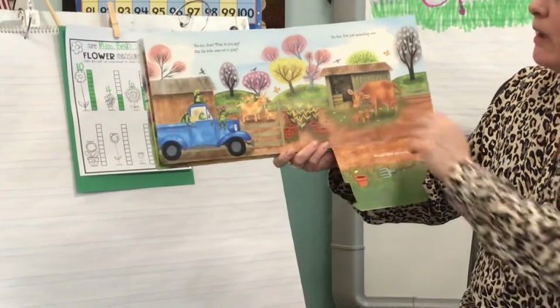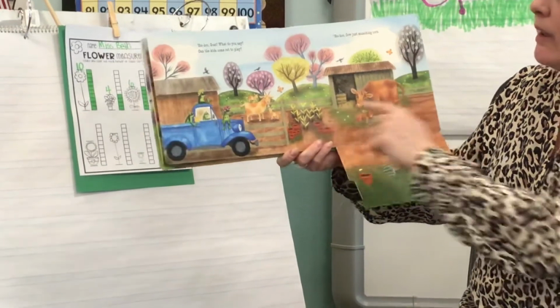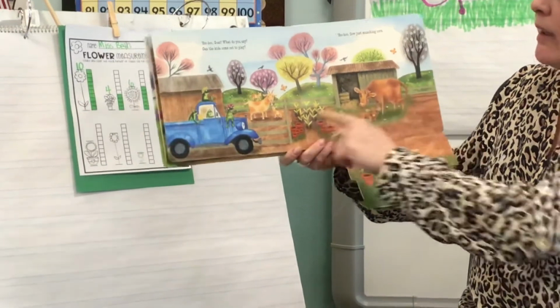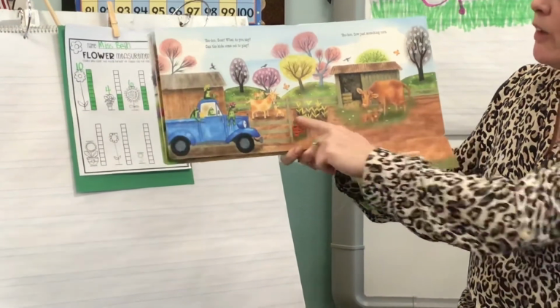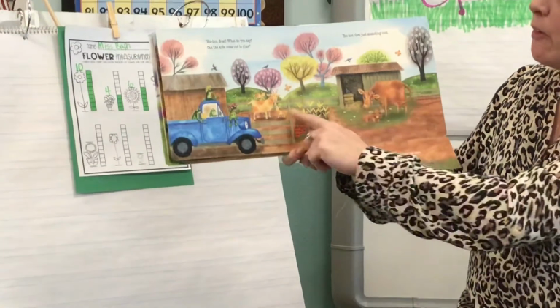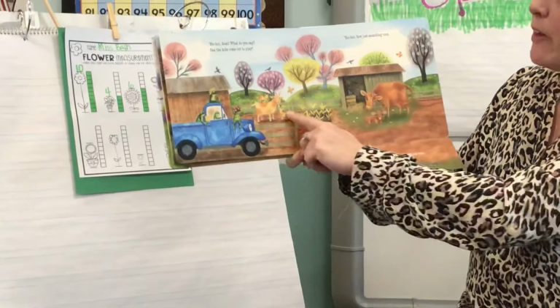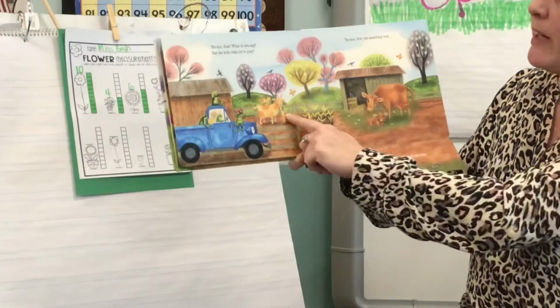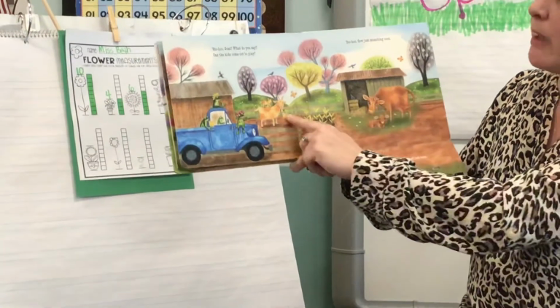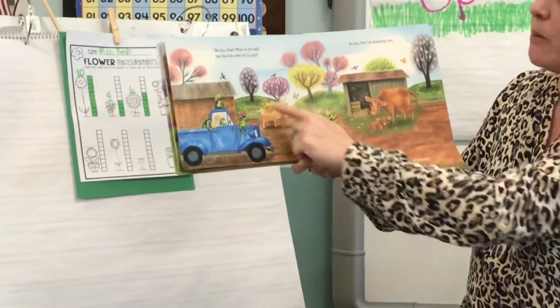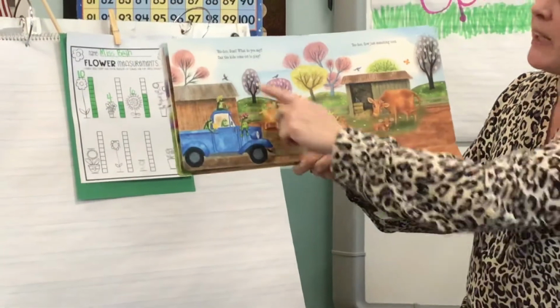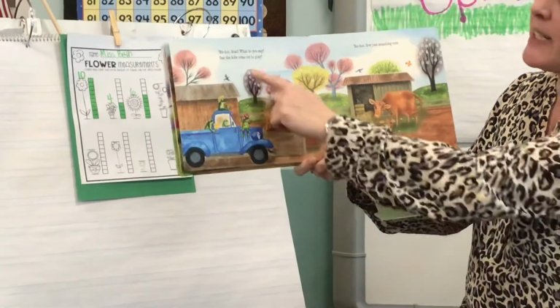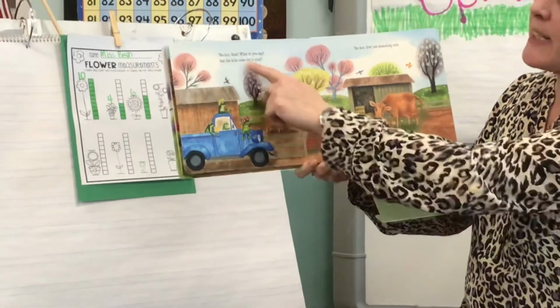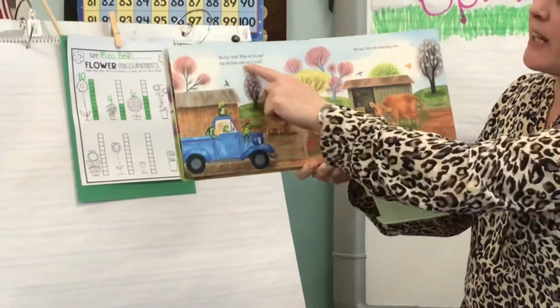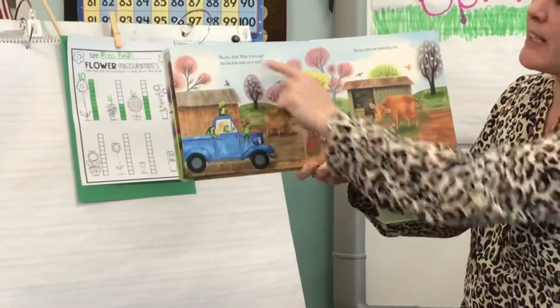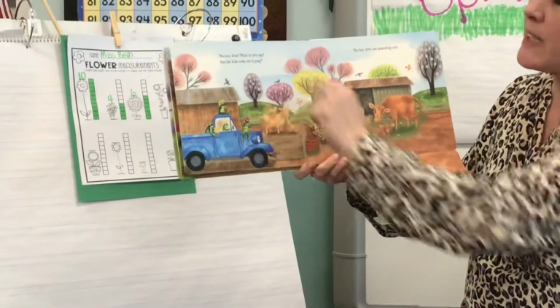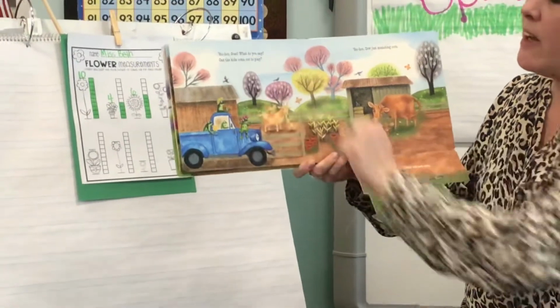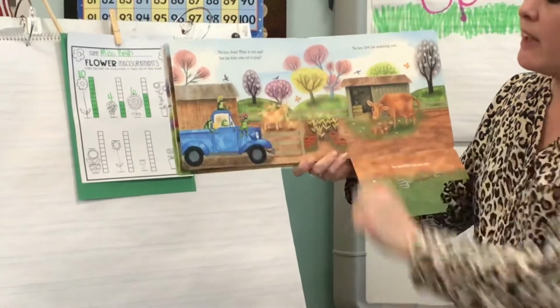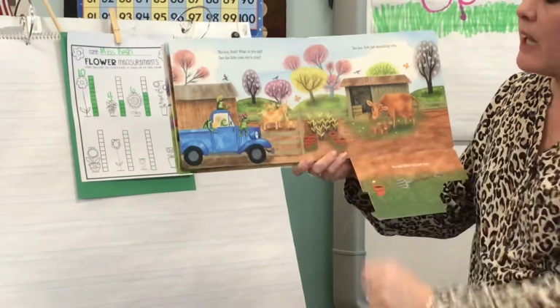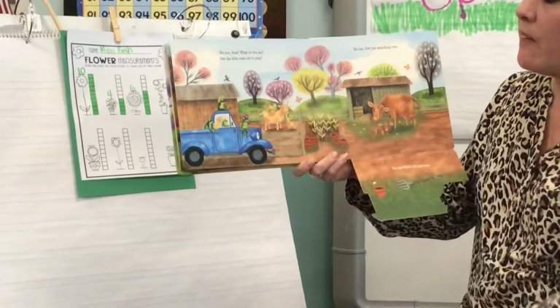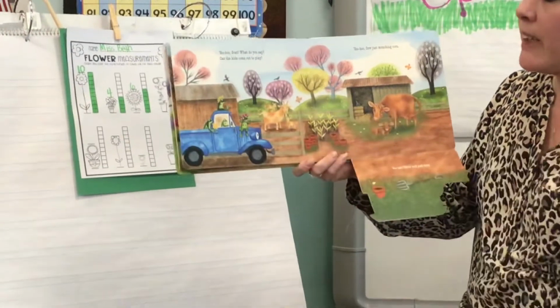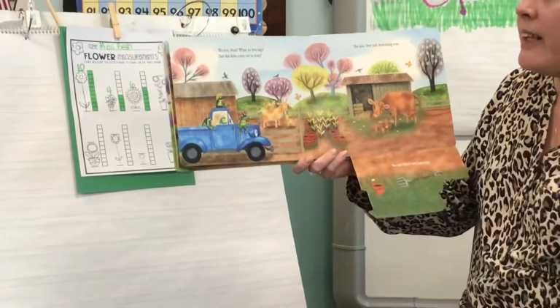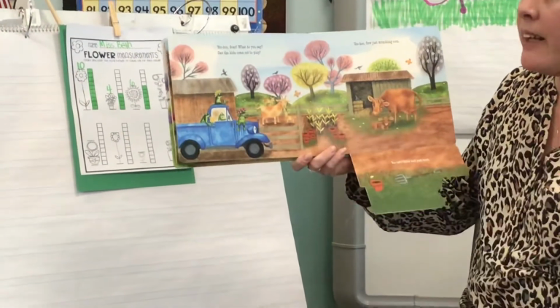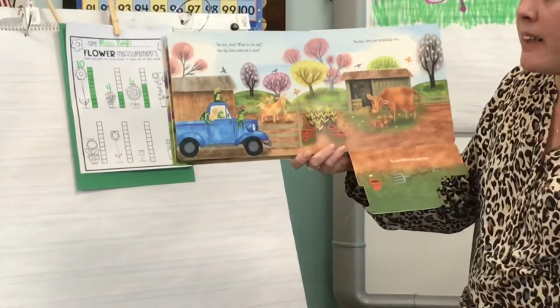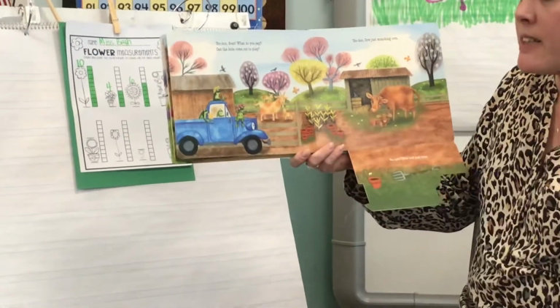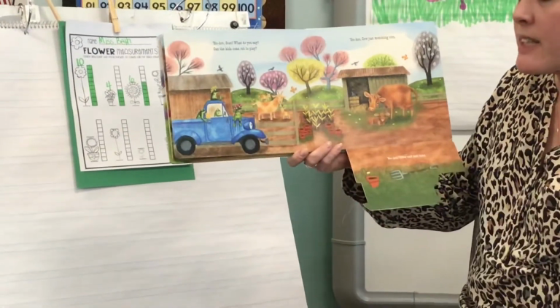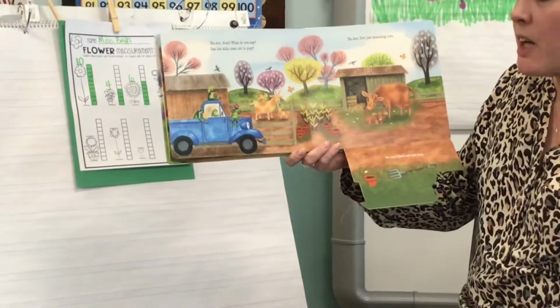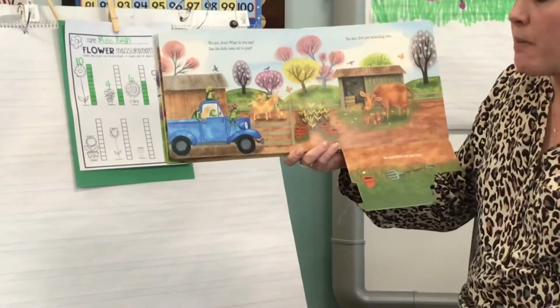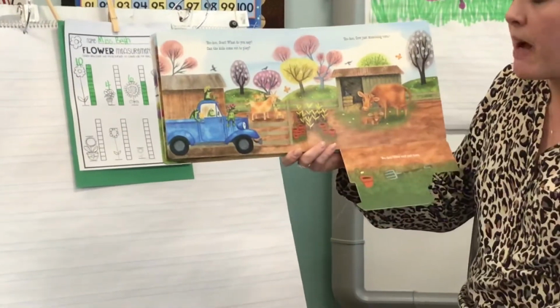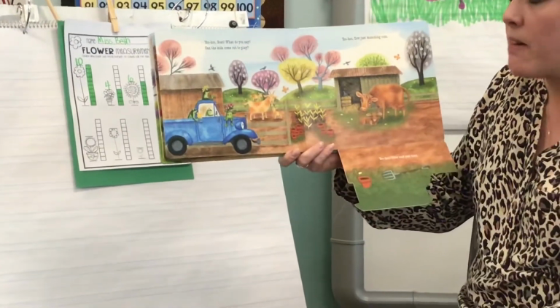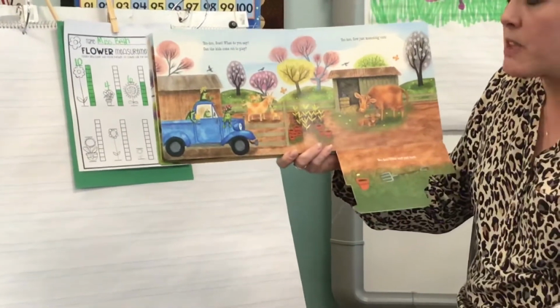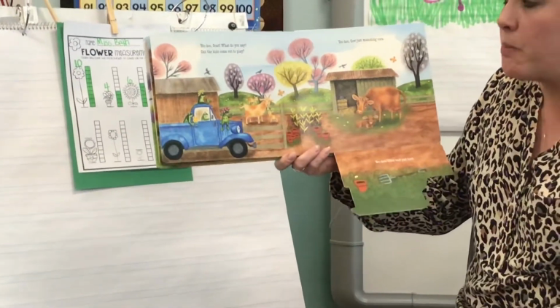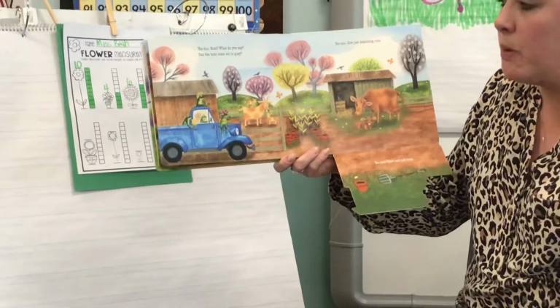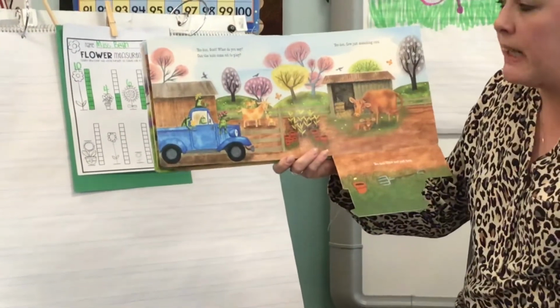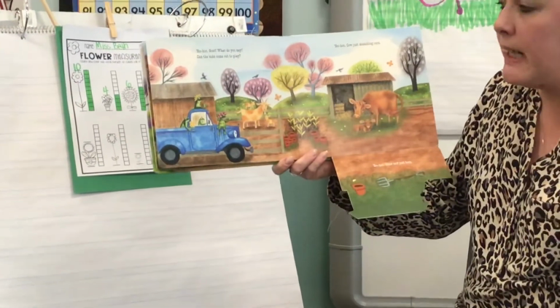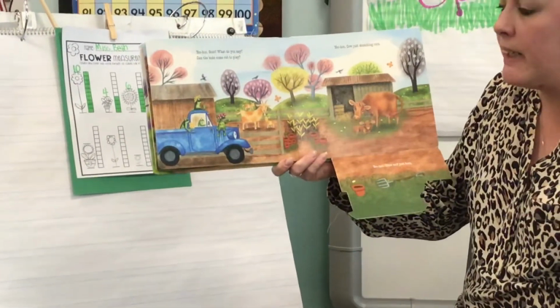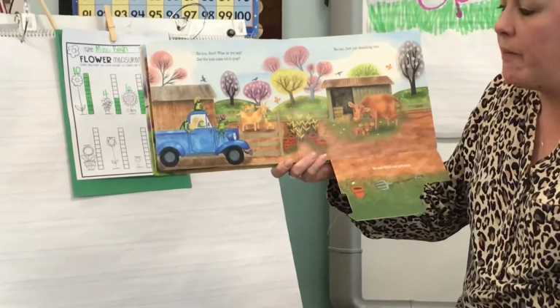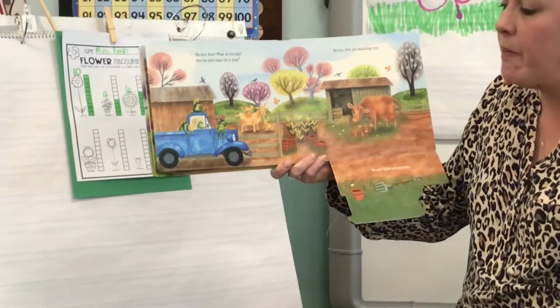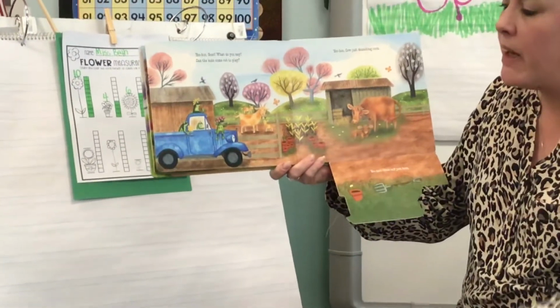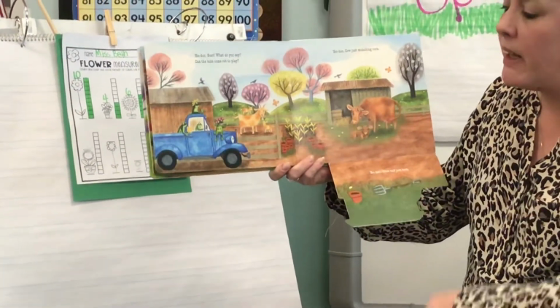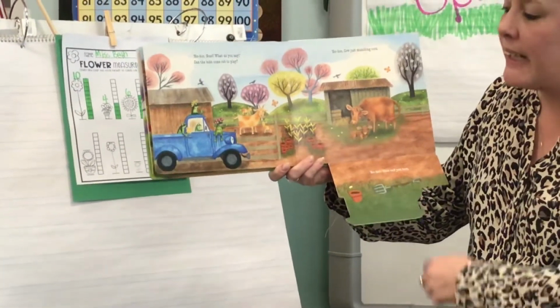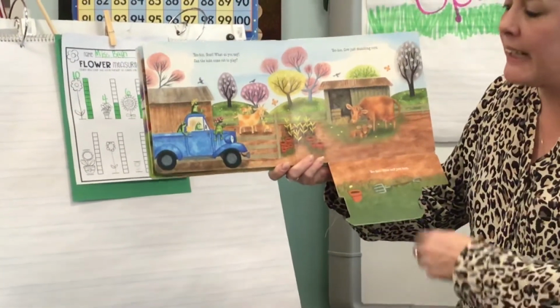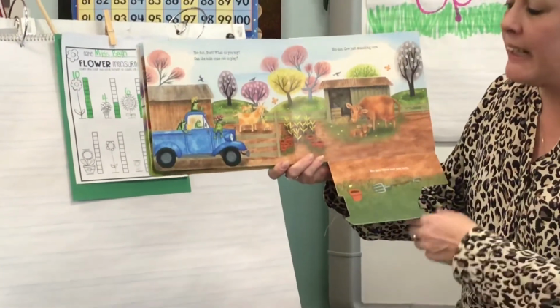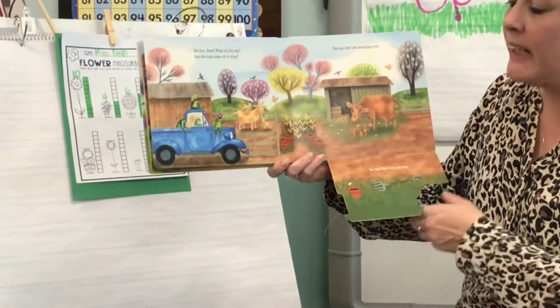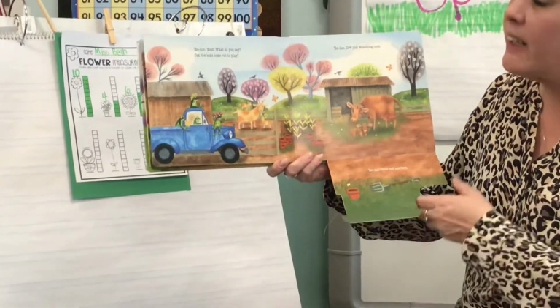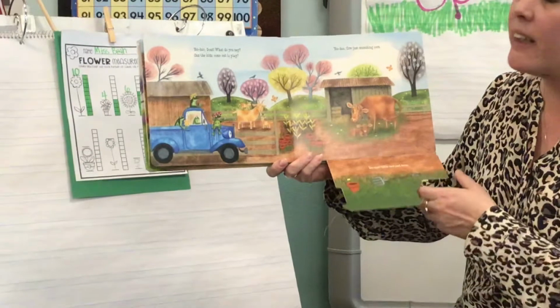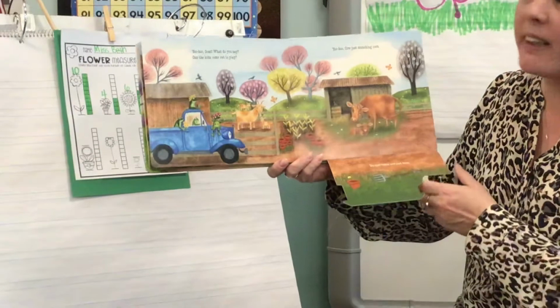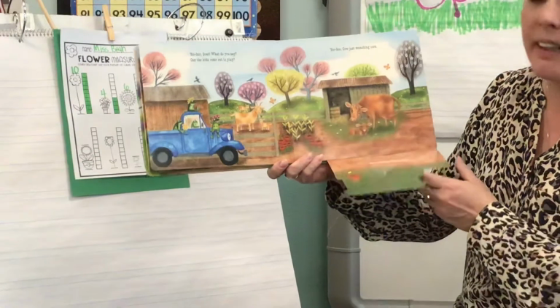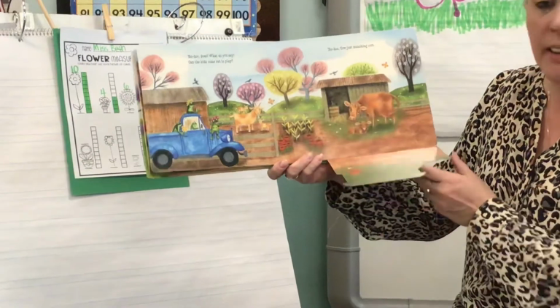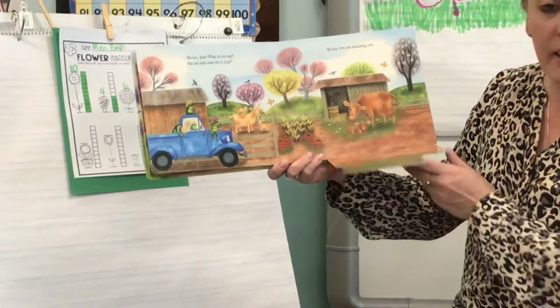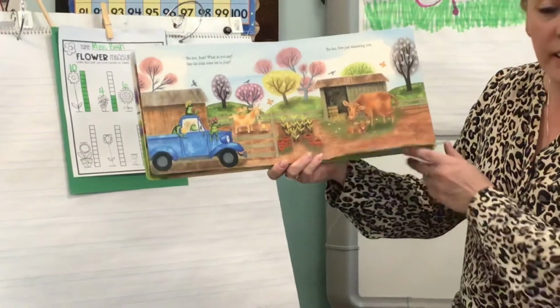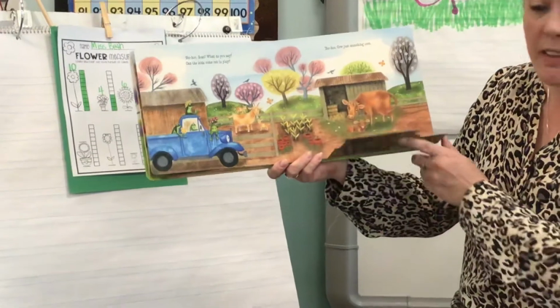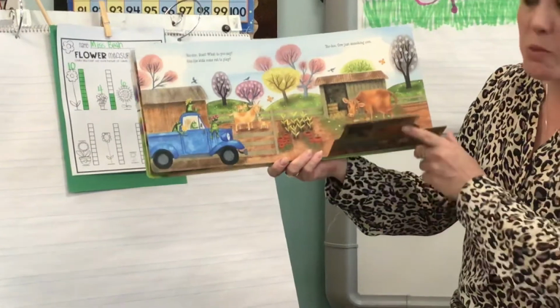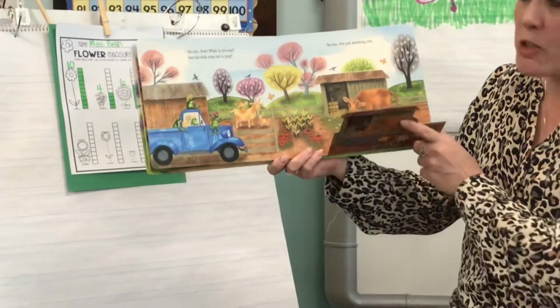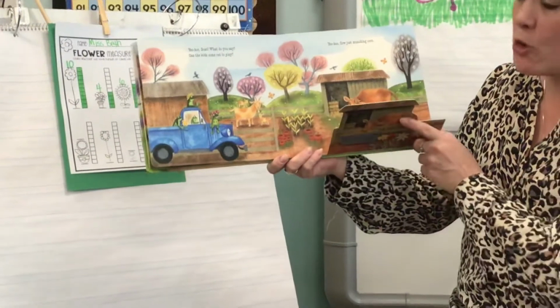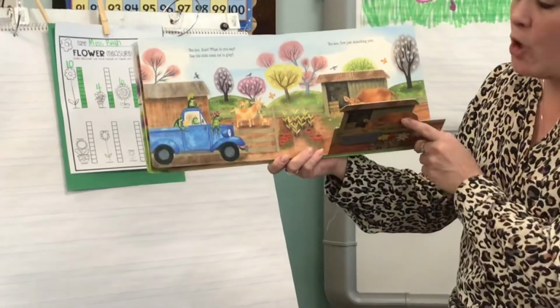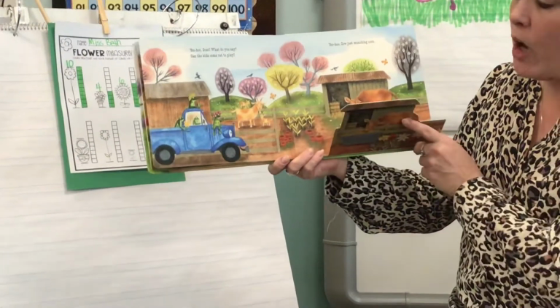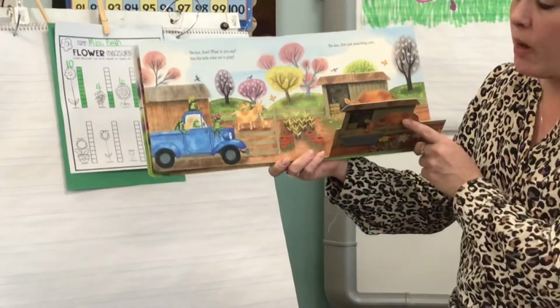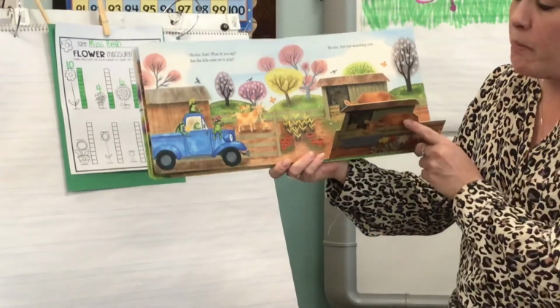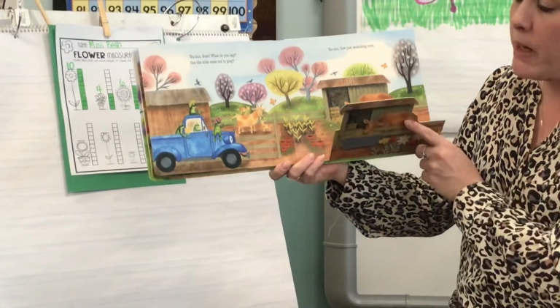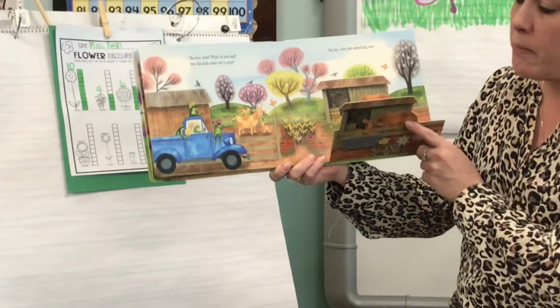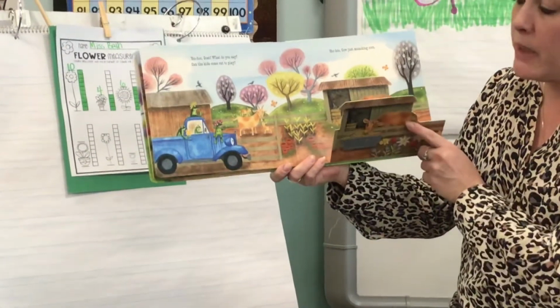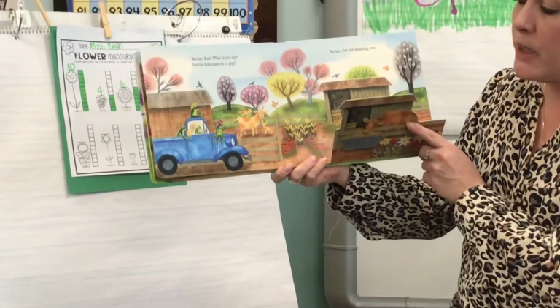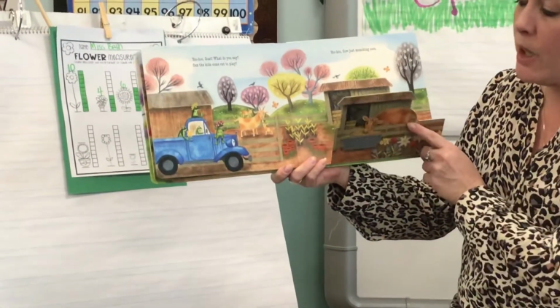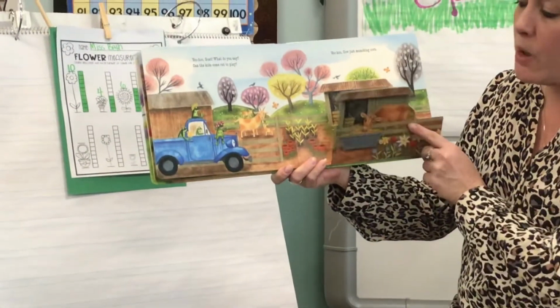And over here, when he says, "Can the kids come out to play?" — a kid is what you call a baby goat.